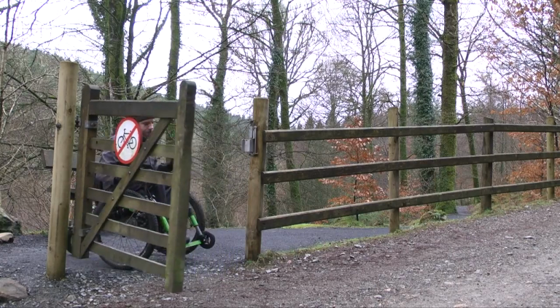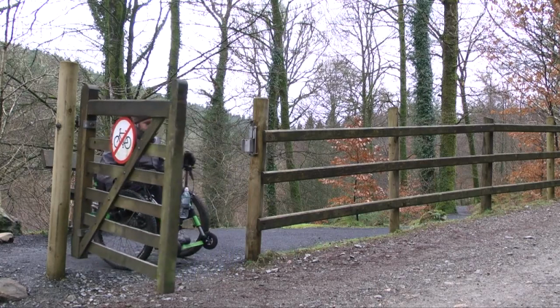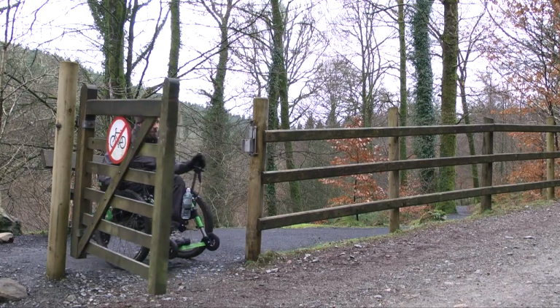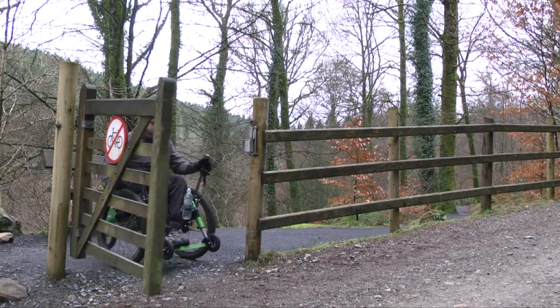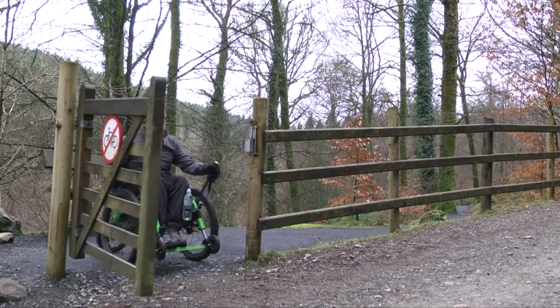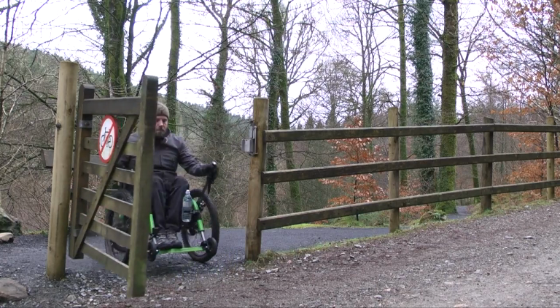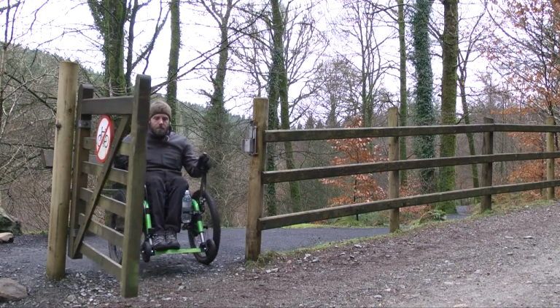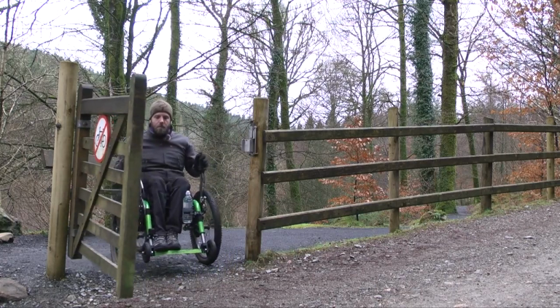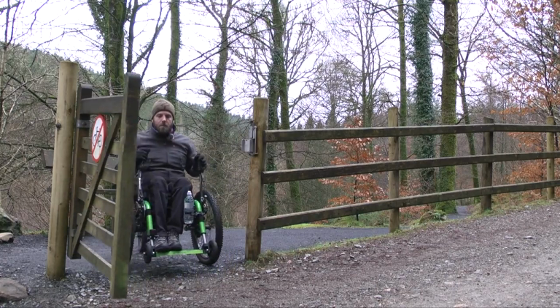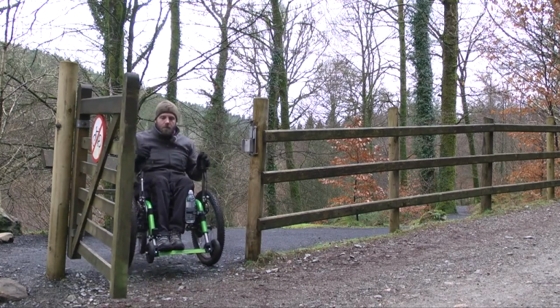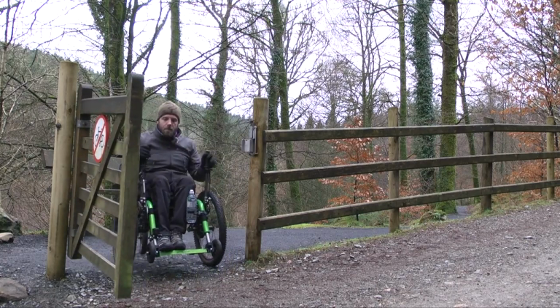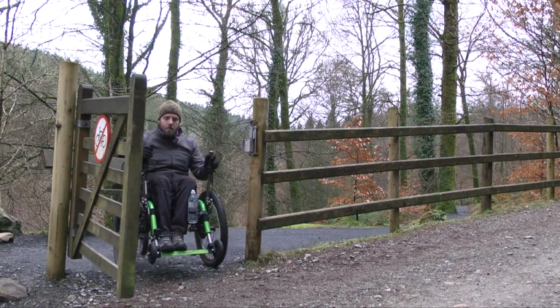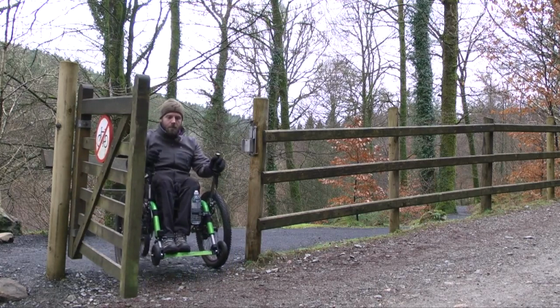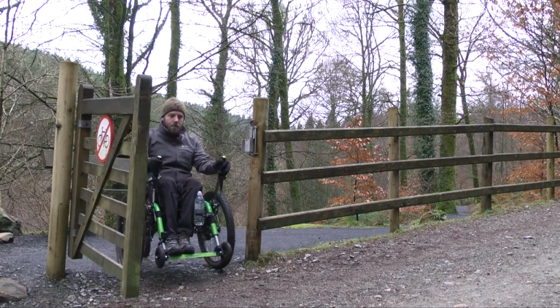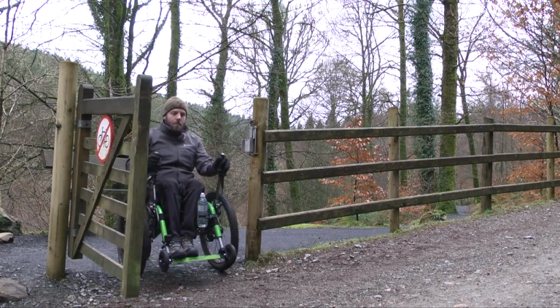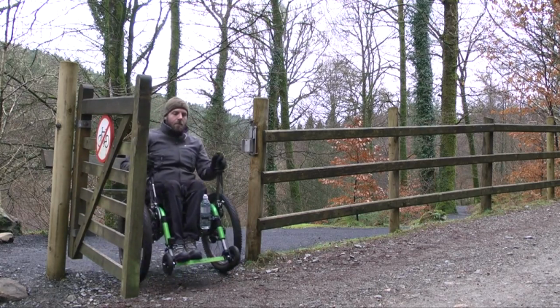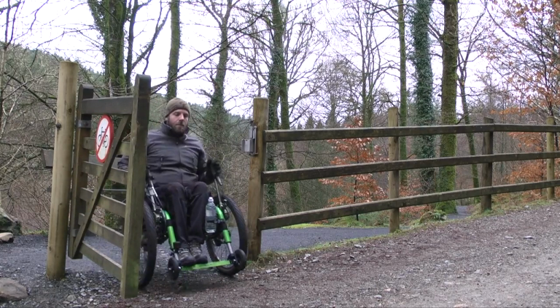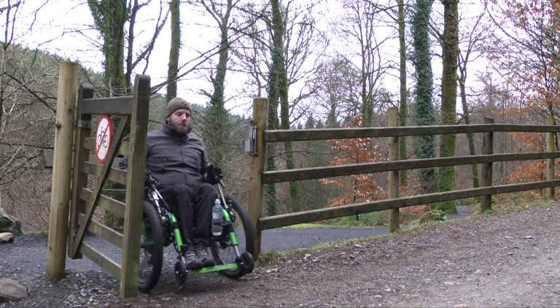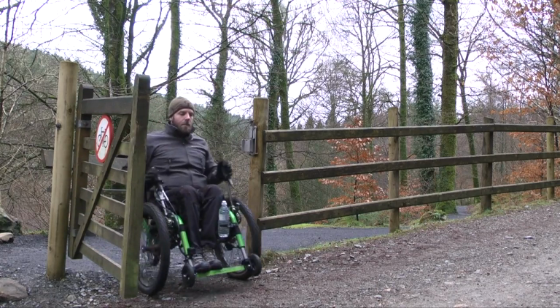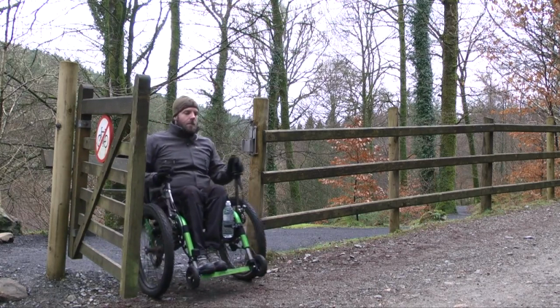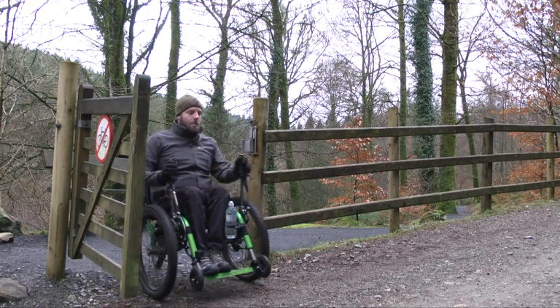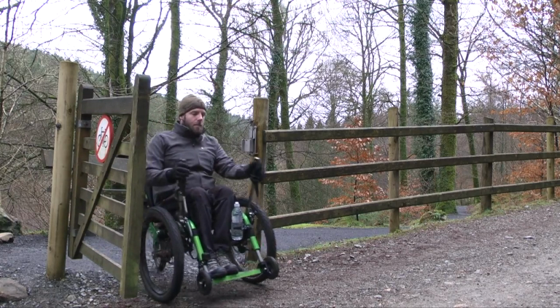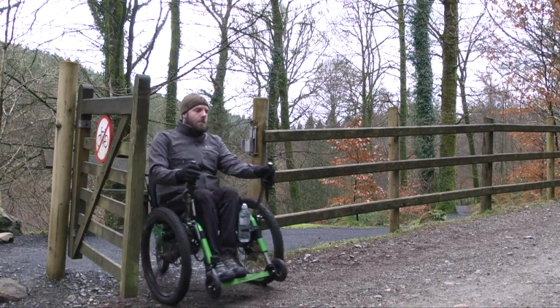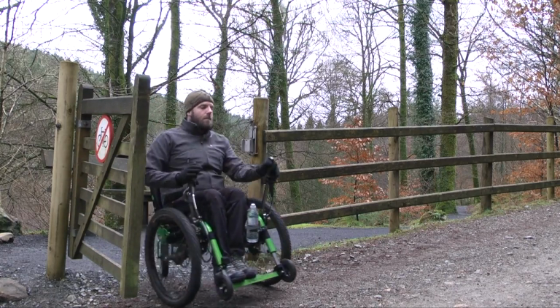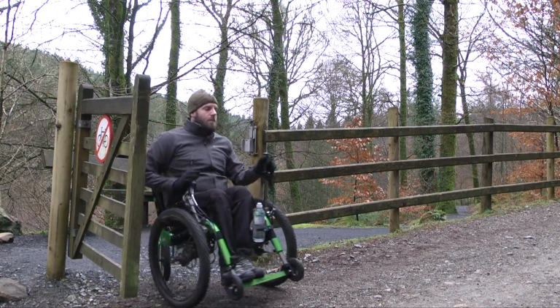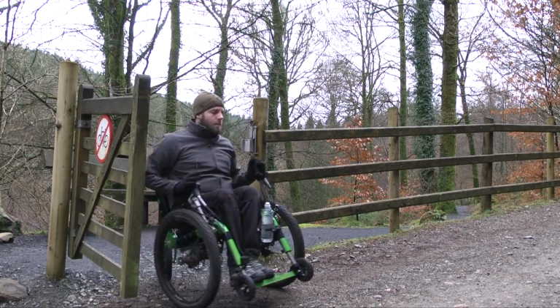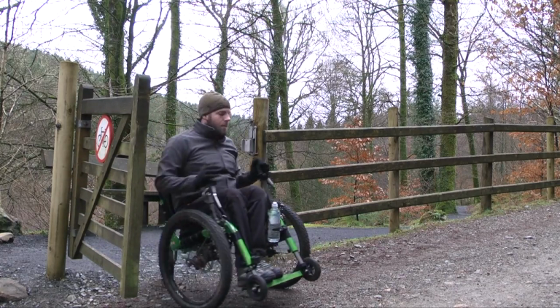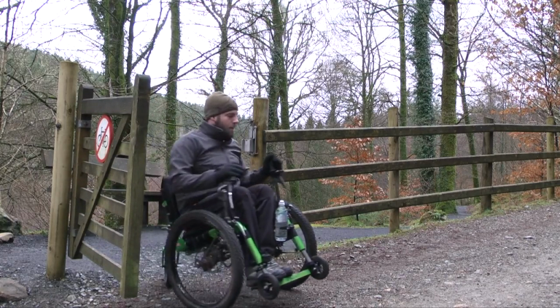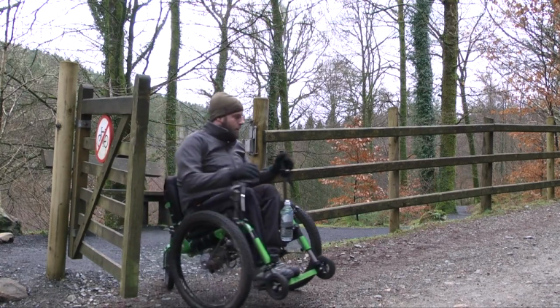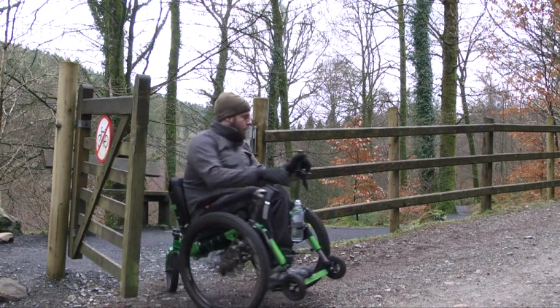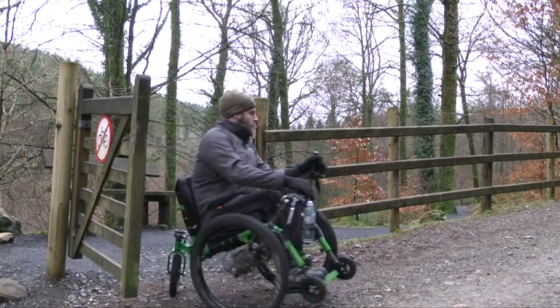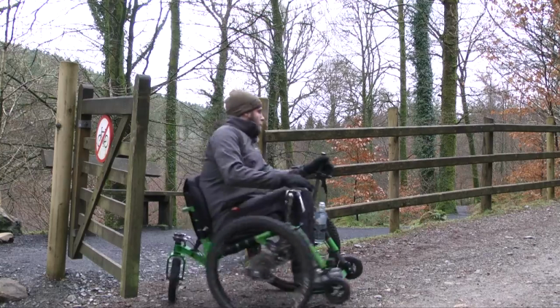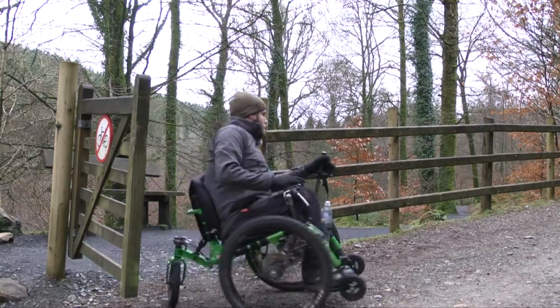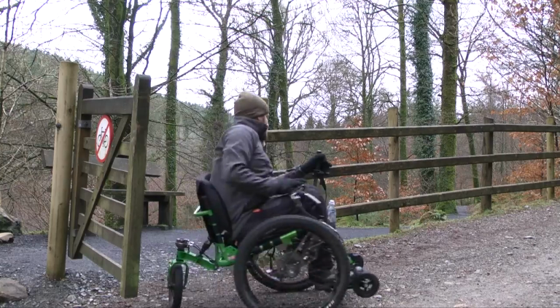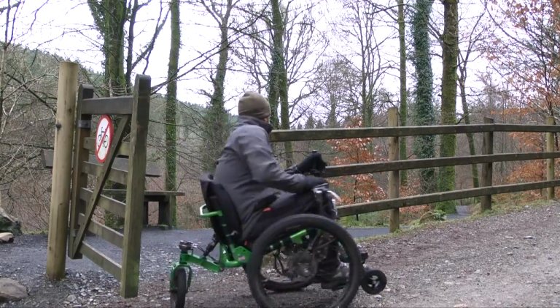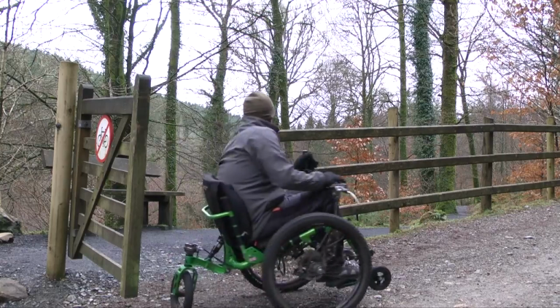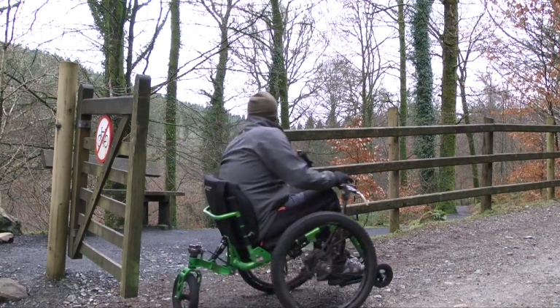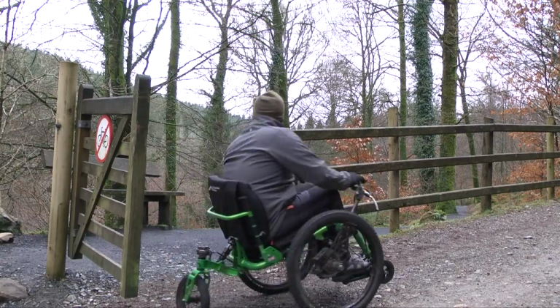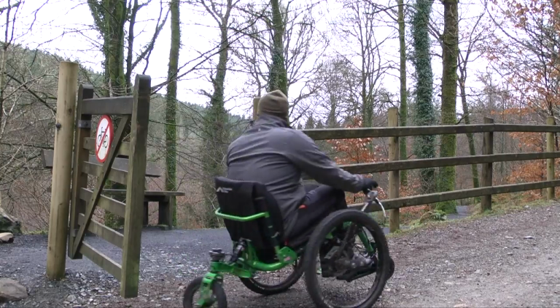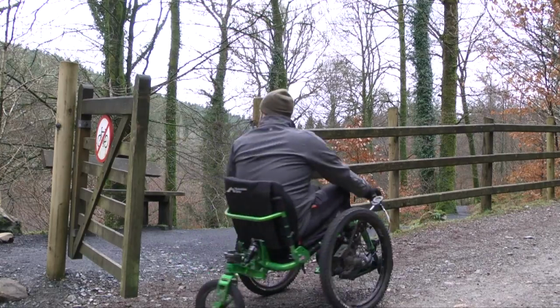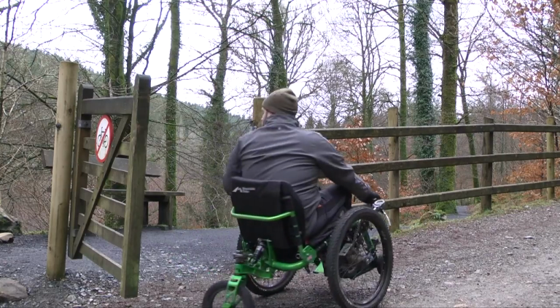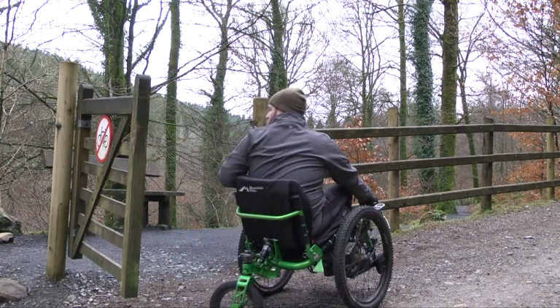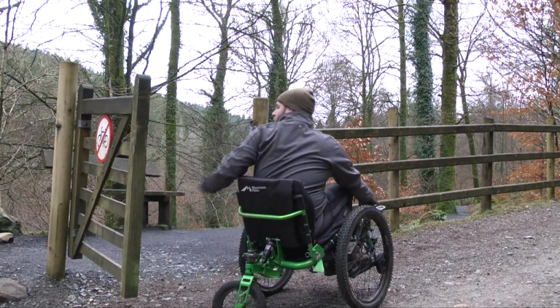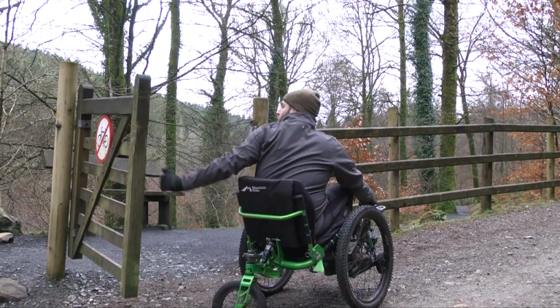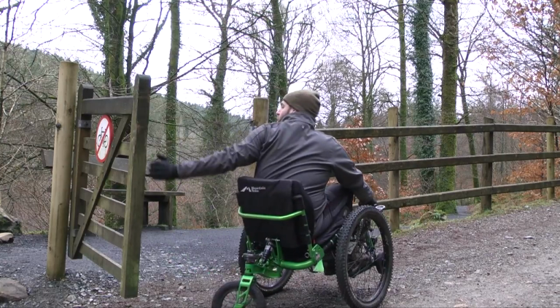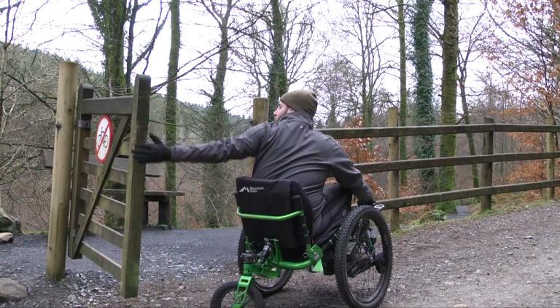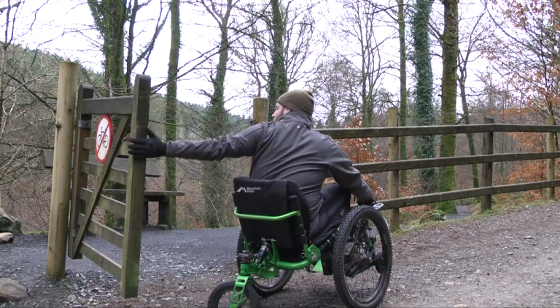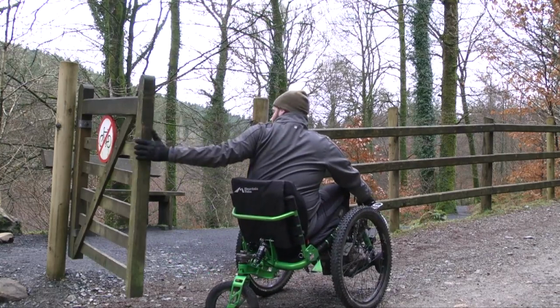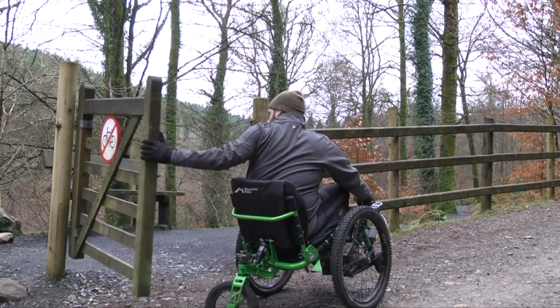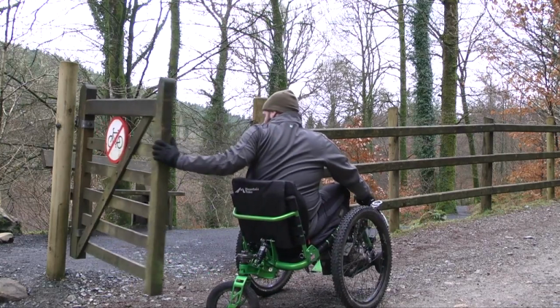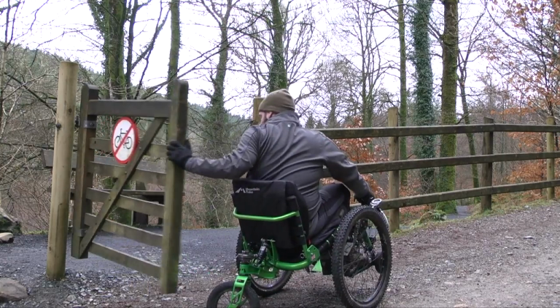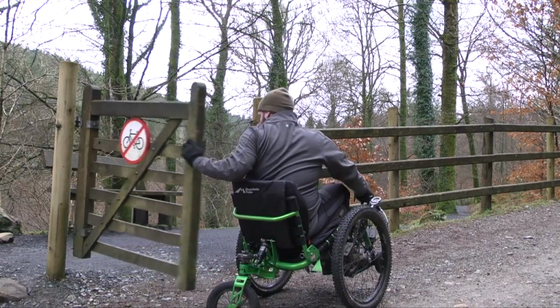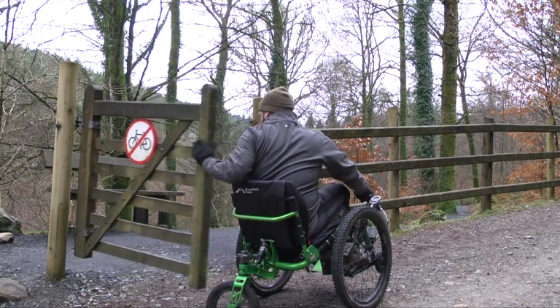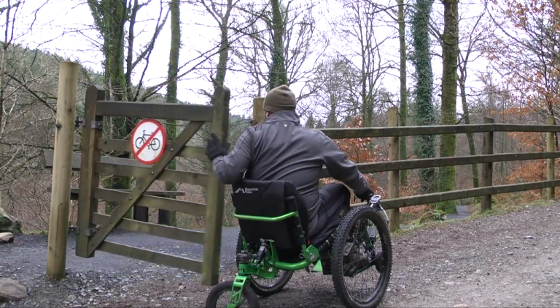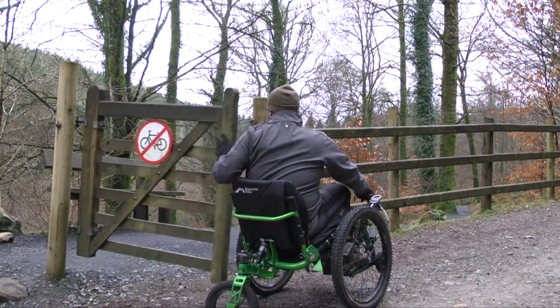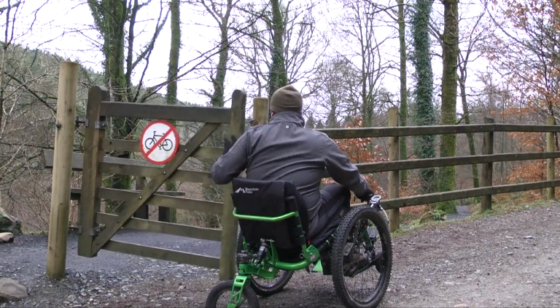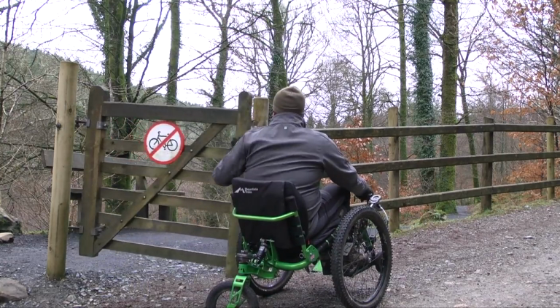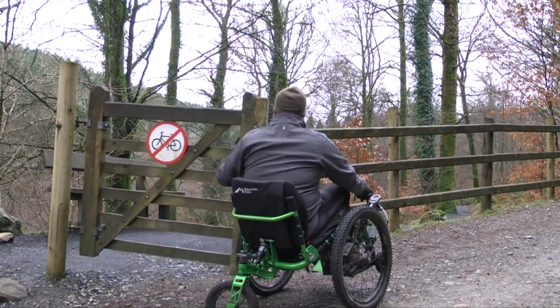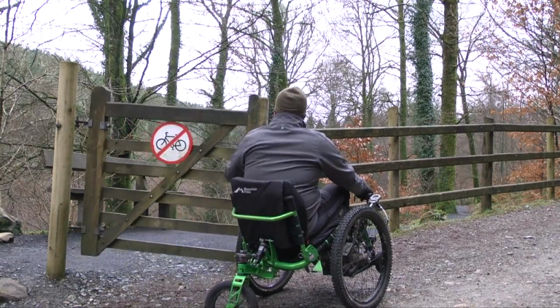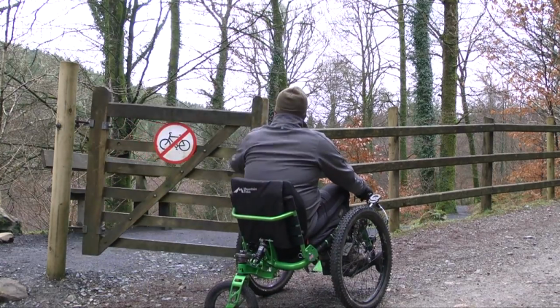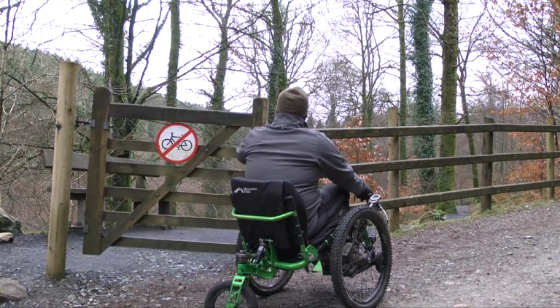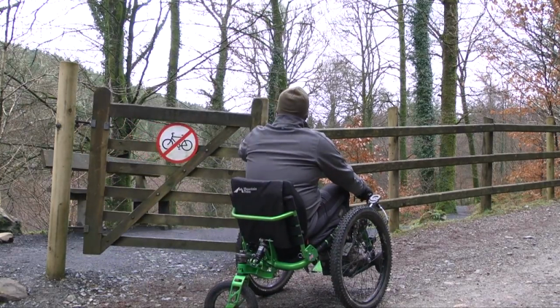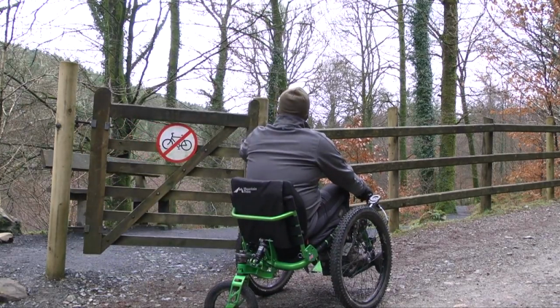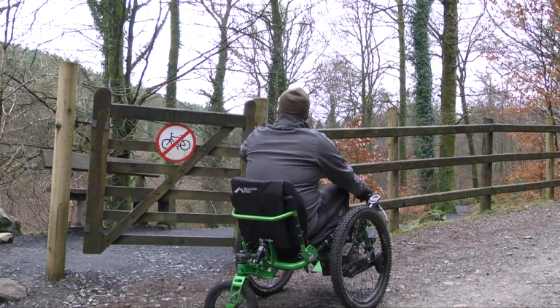Once you come to the end of the third path you'll come across a gate, and you'll need to turn left to head back towards the visitor centre along the larger trail.